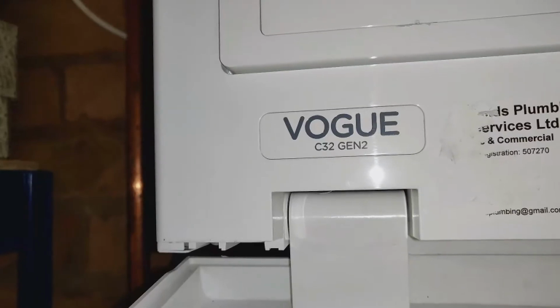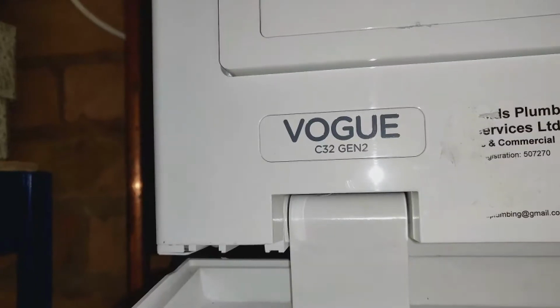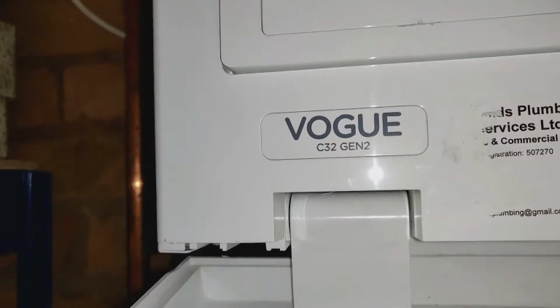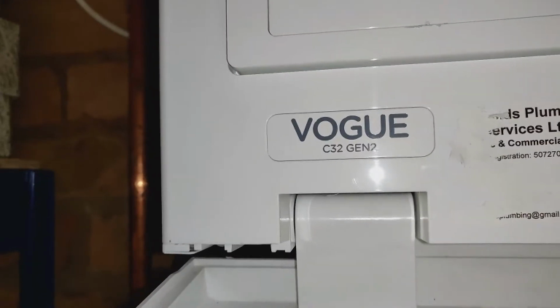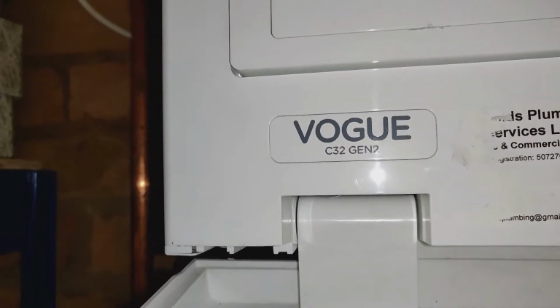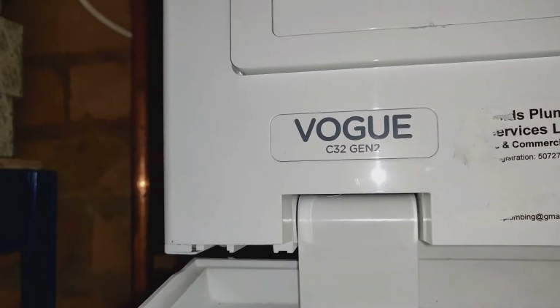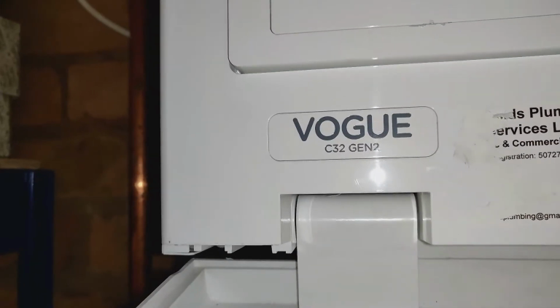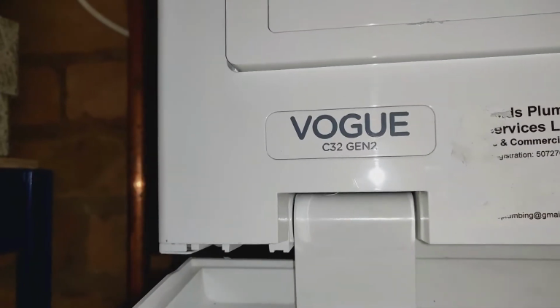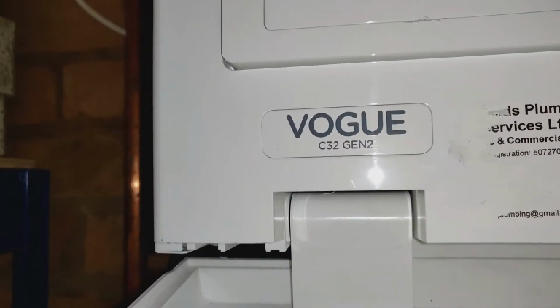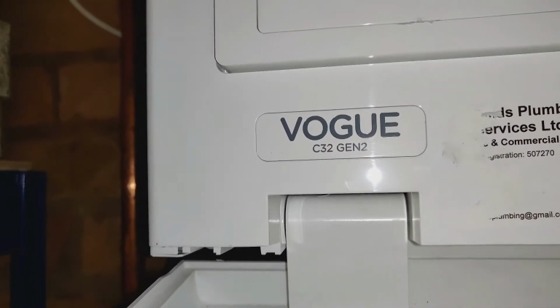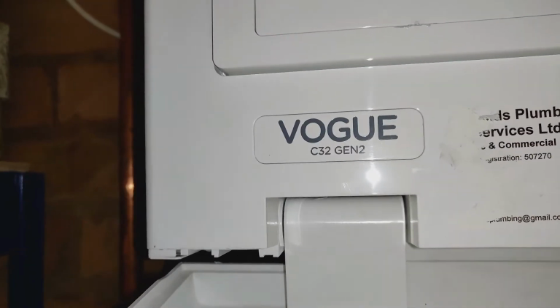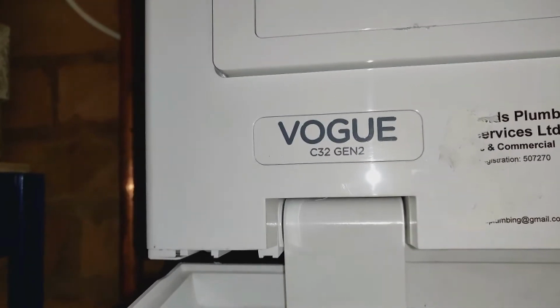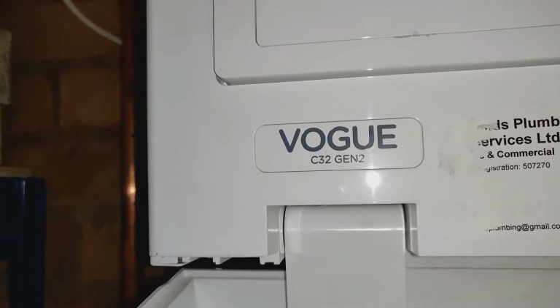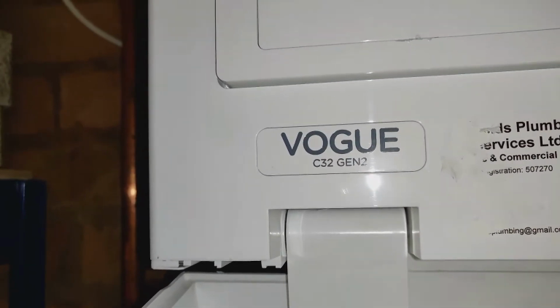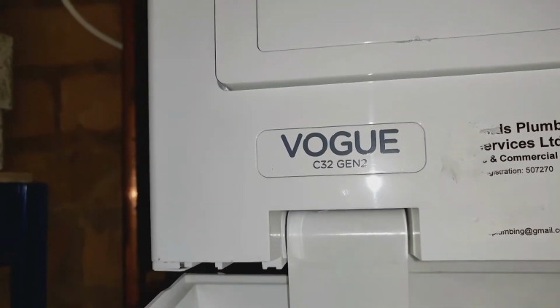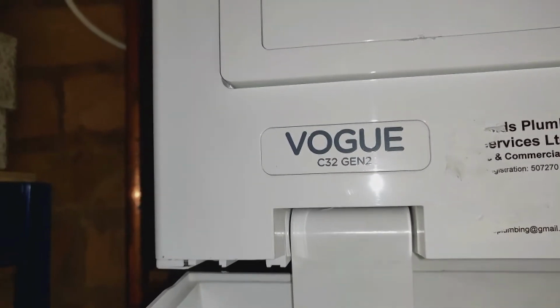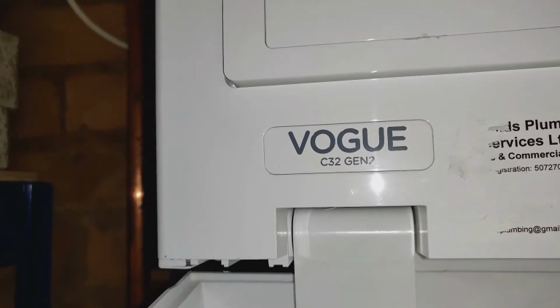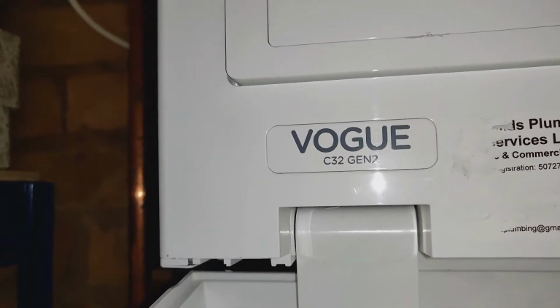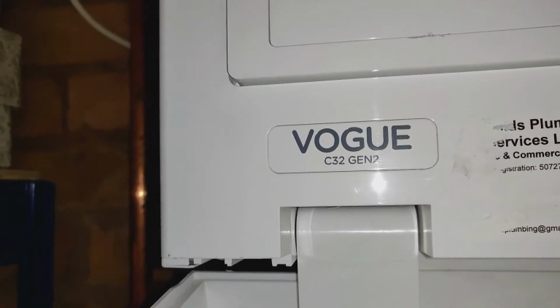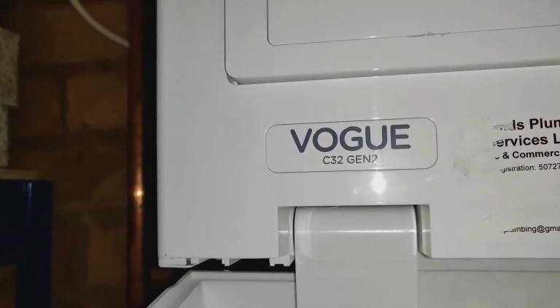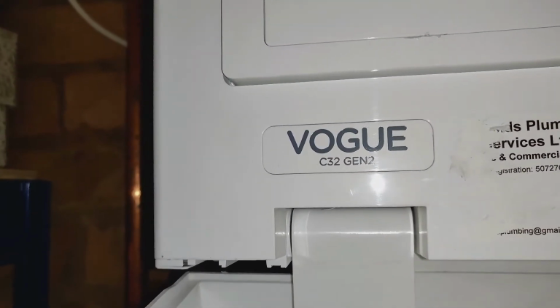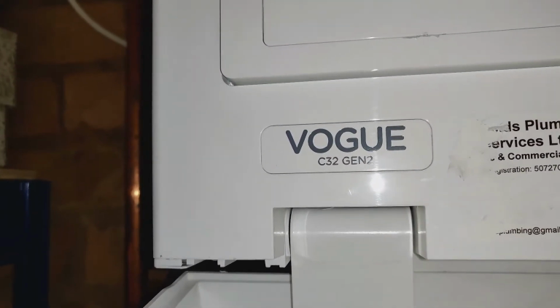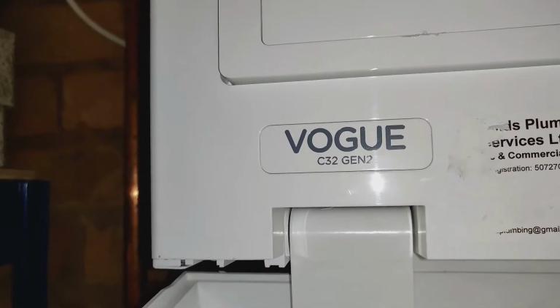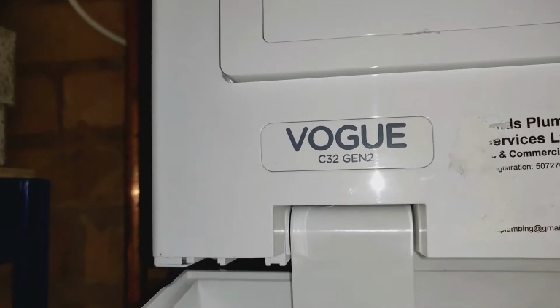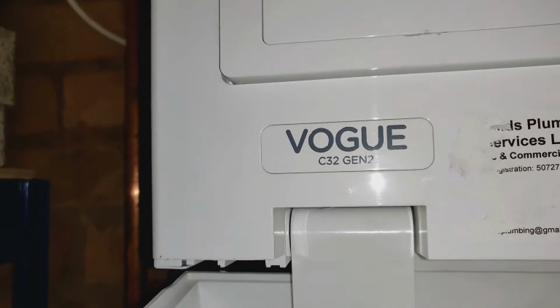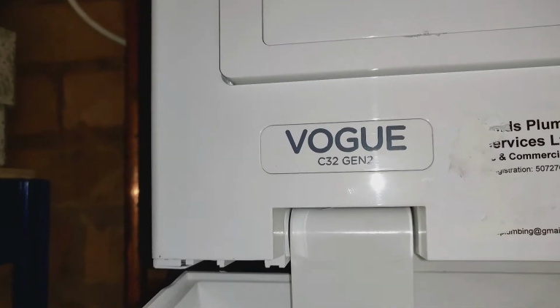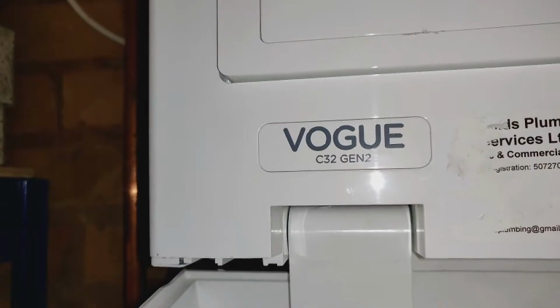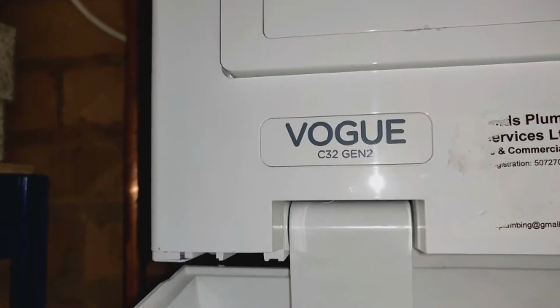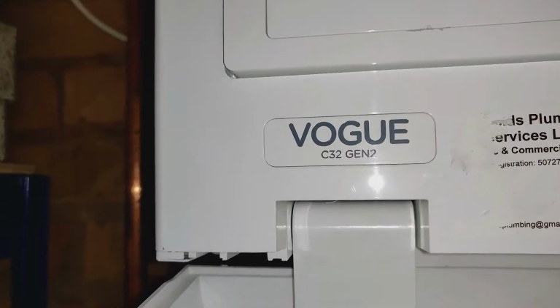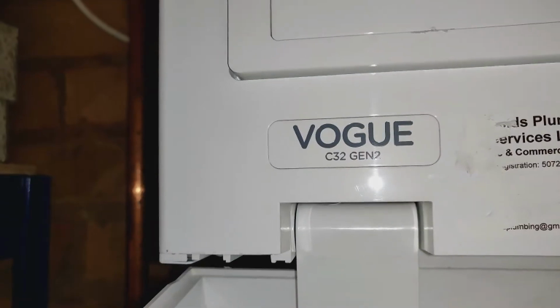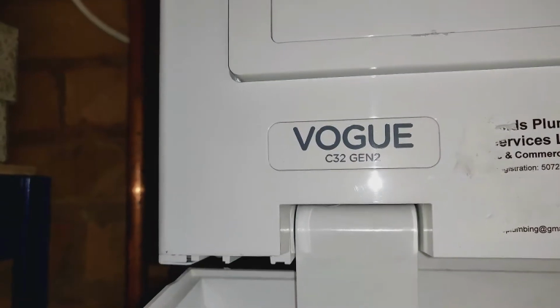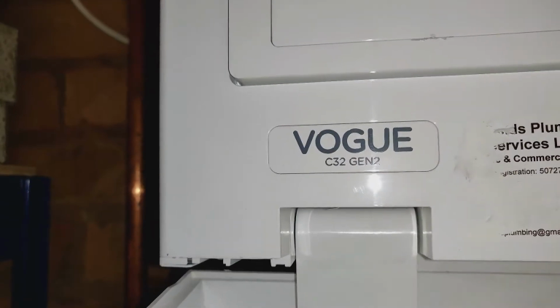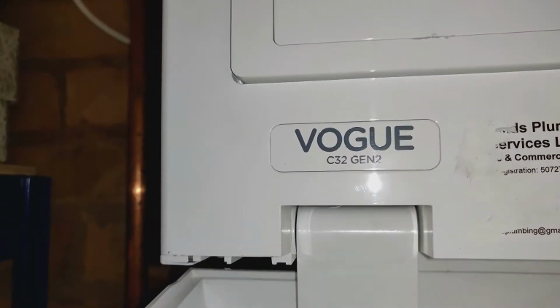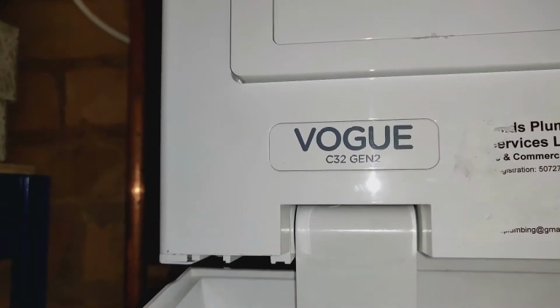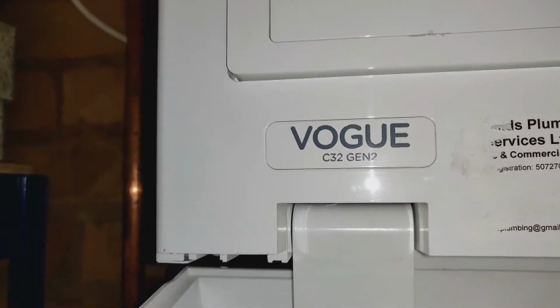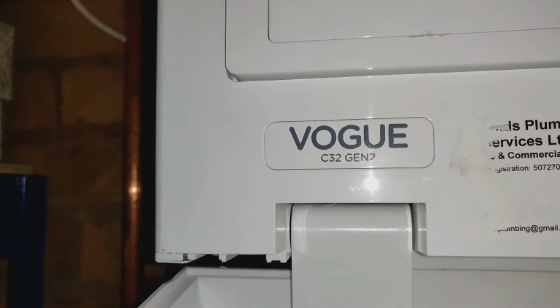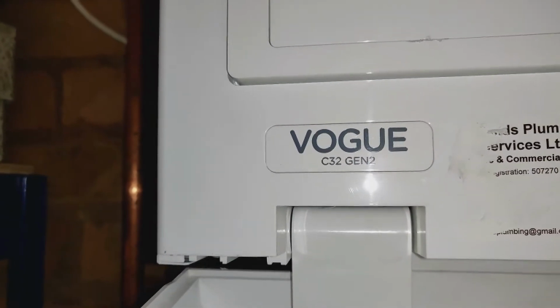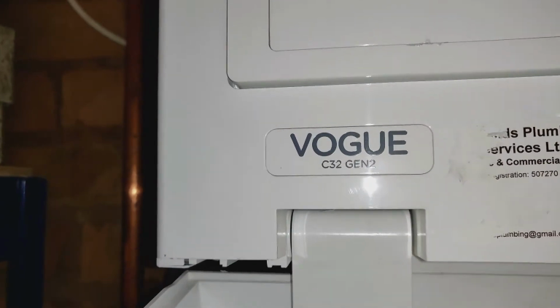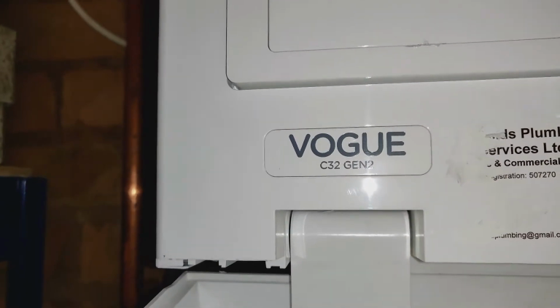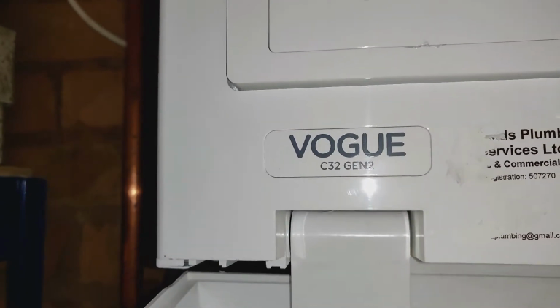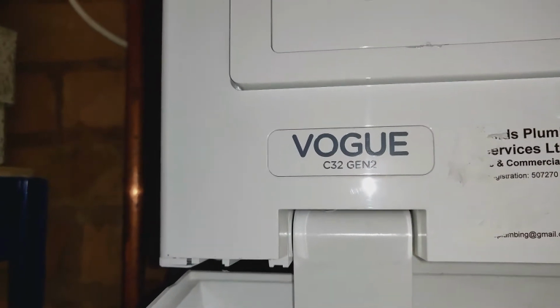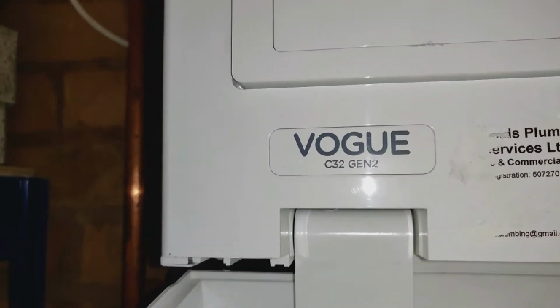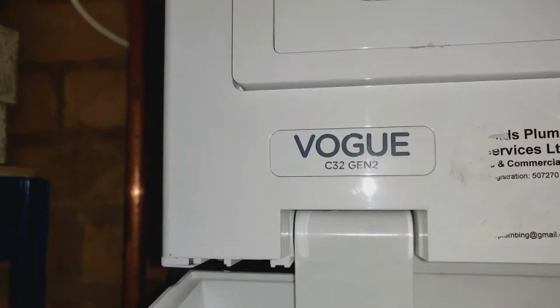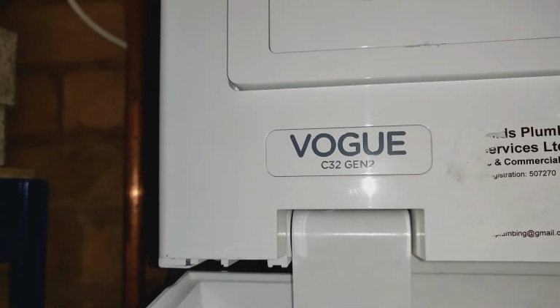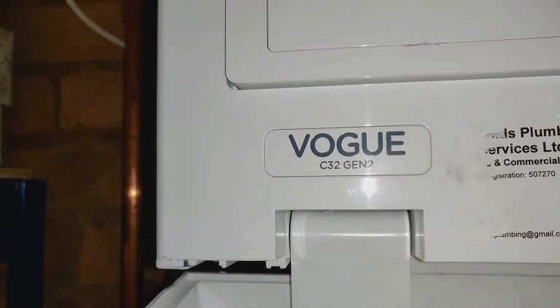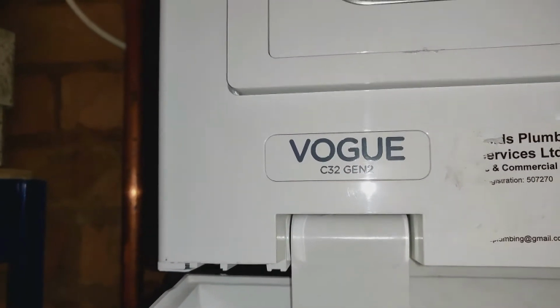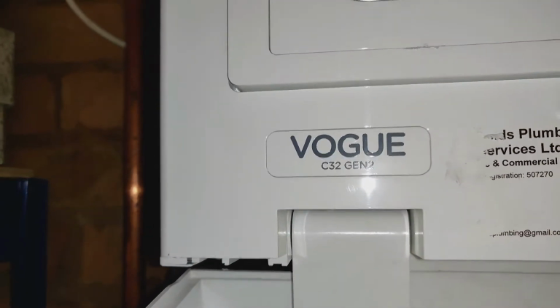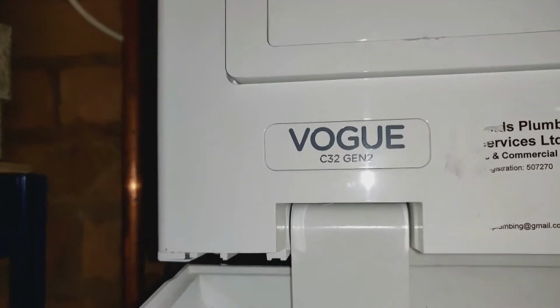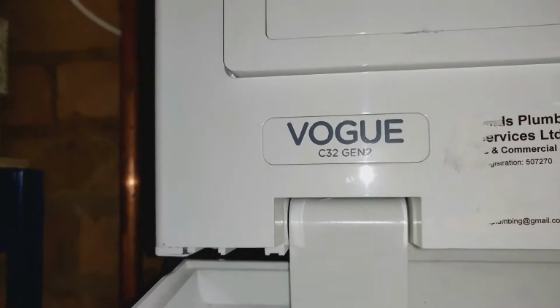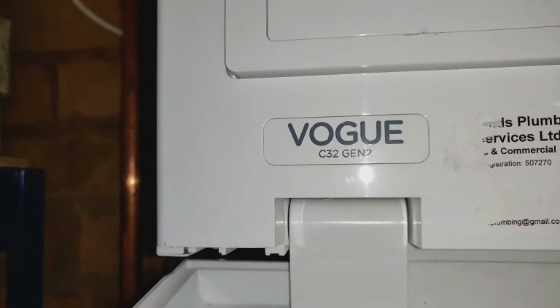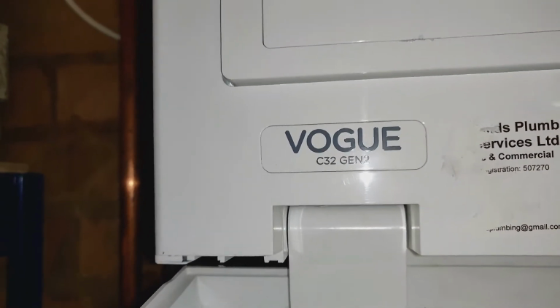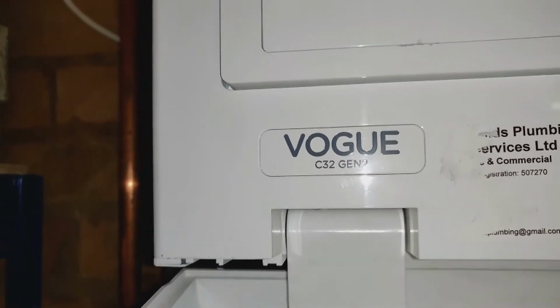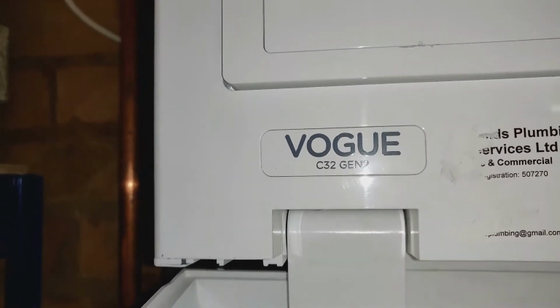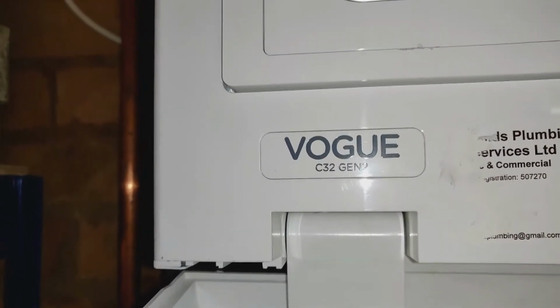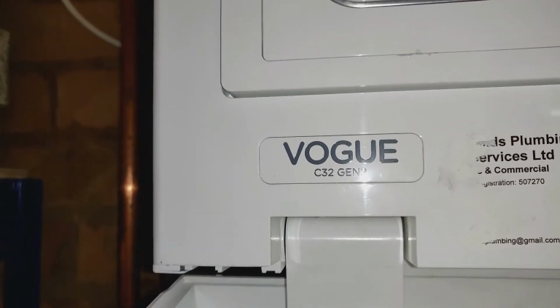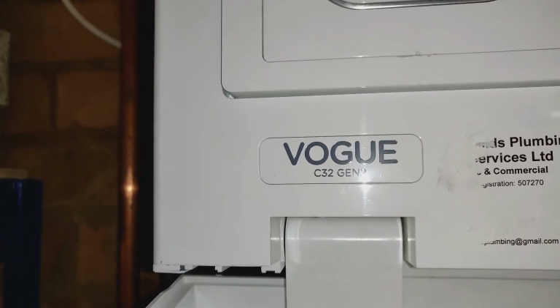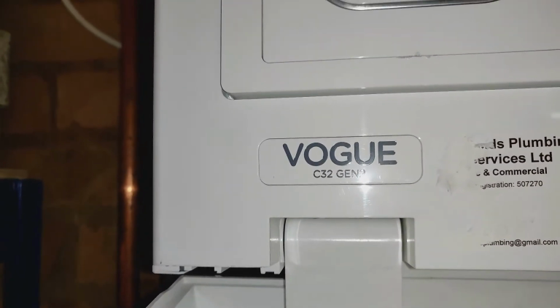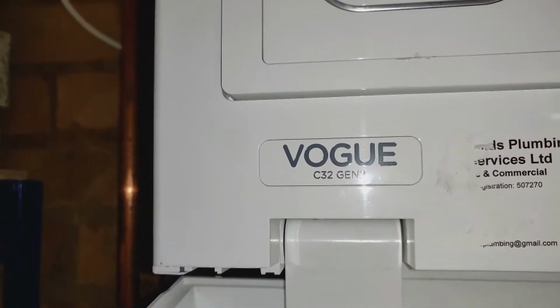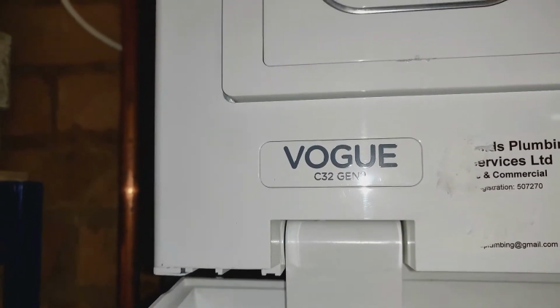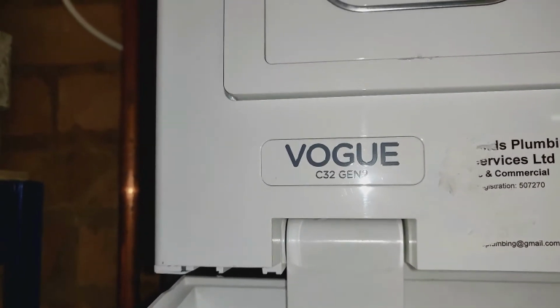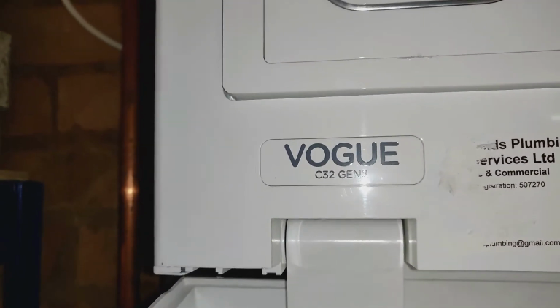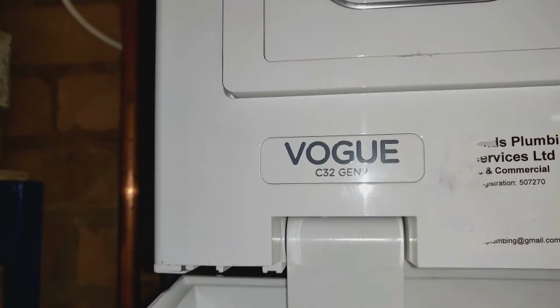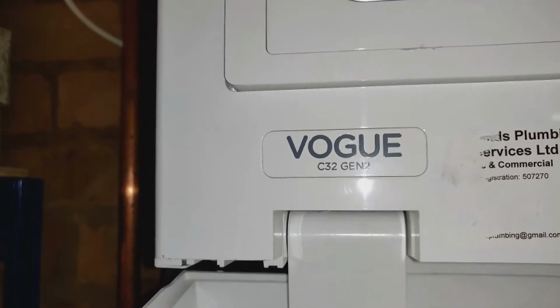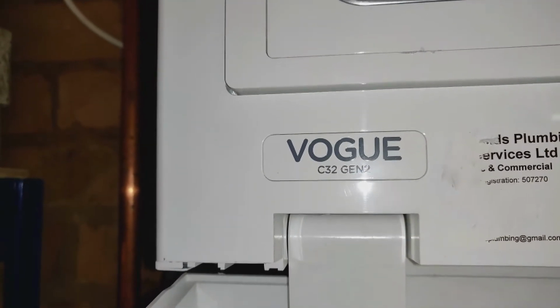Hi, I'm Dan from DPJ Plumbing, Heating and Gas. Just a quick video to show you how to top up the pressure on your Ideal Vogue boiler.